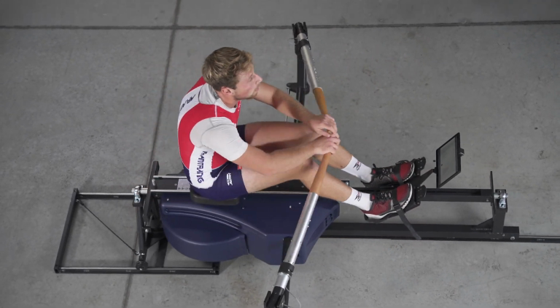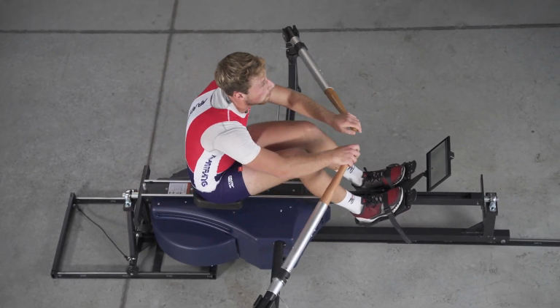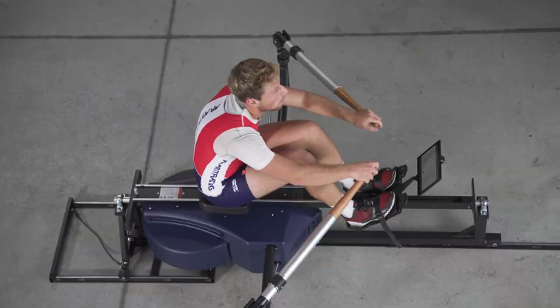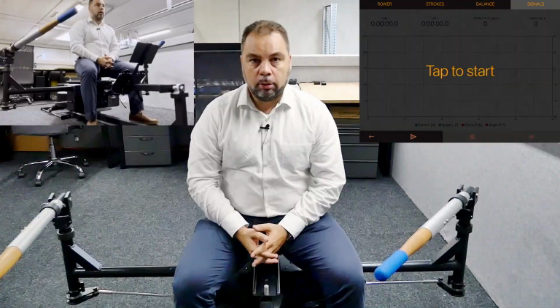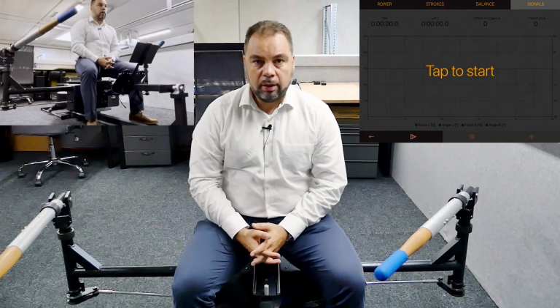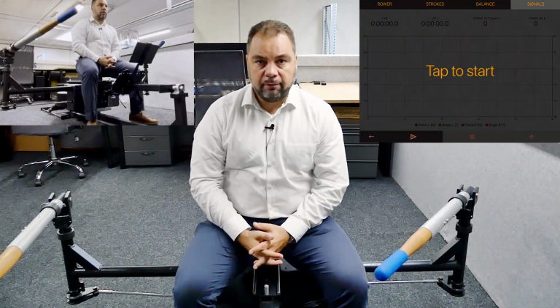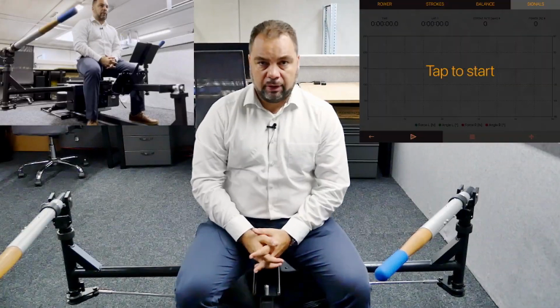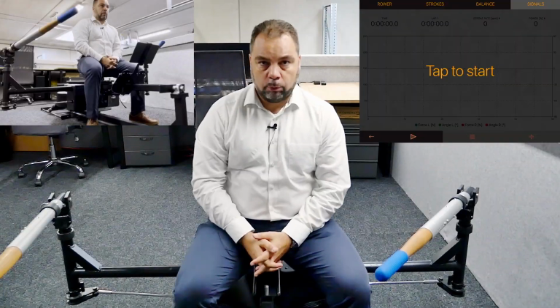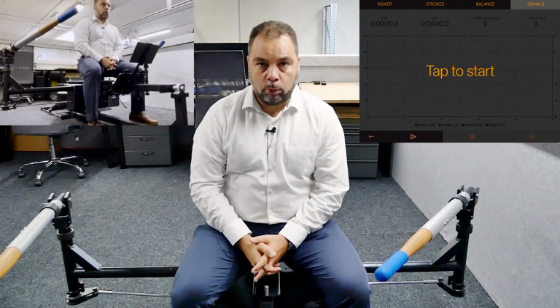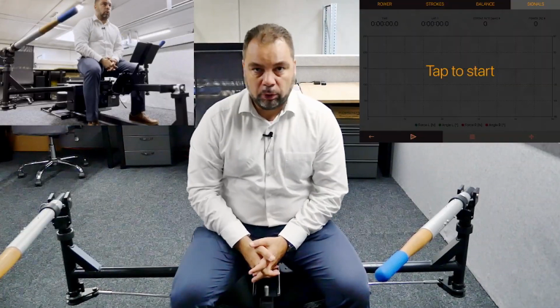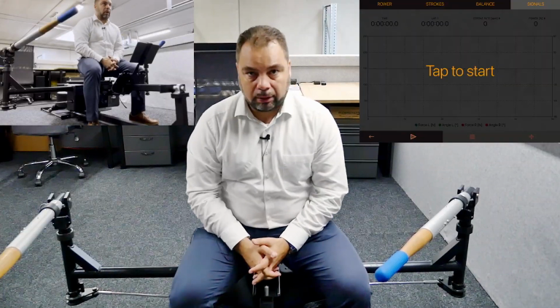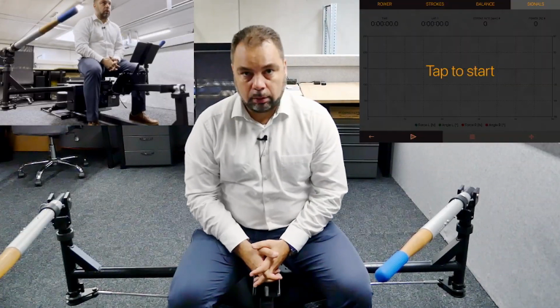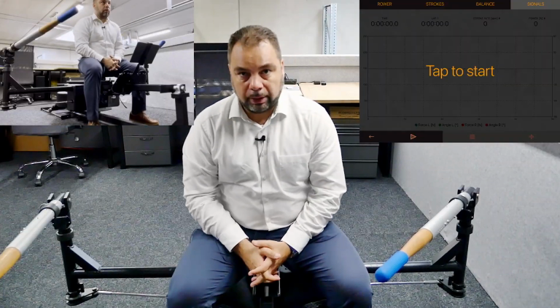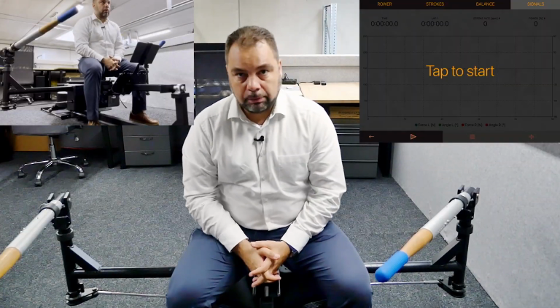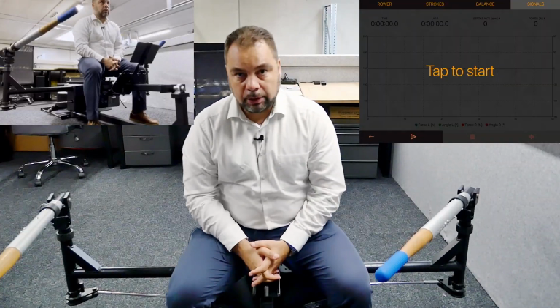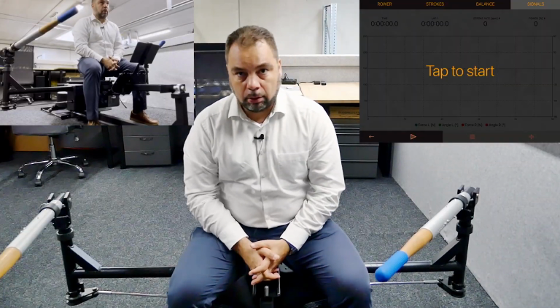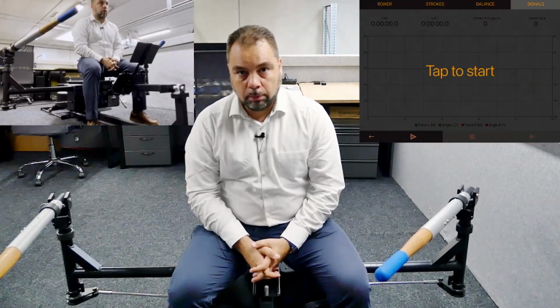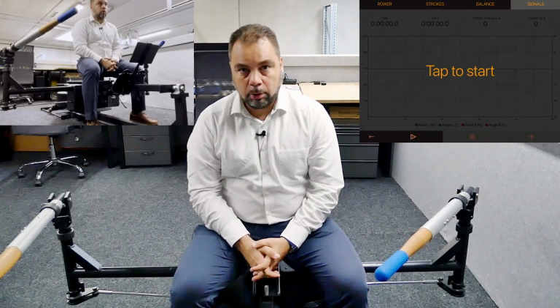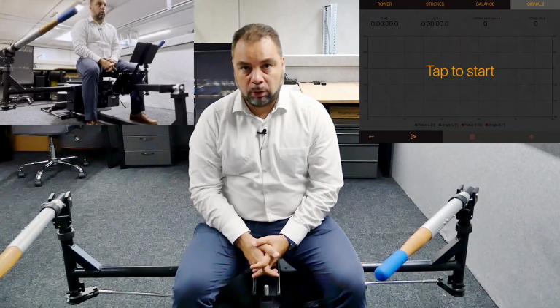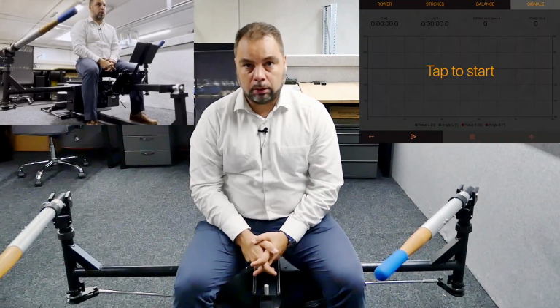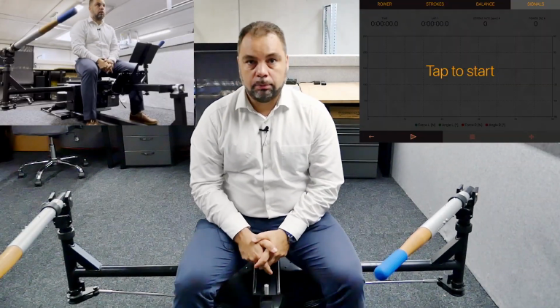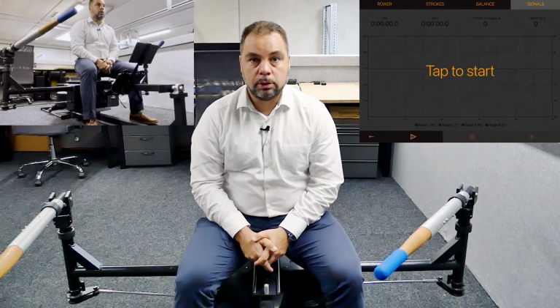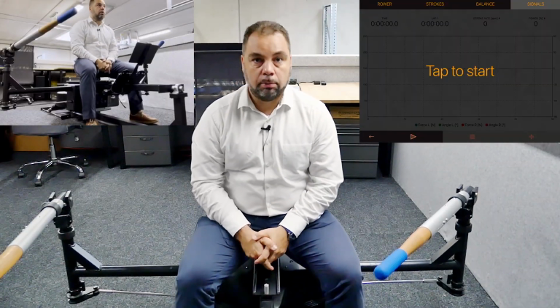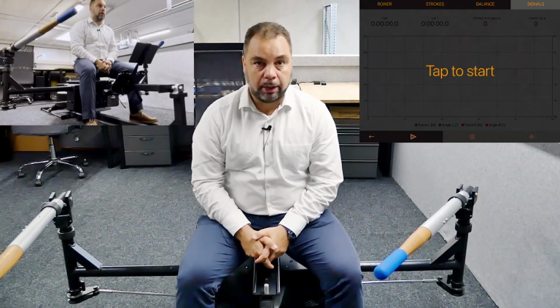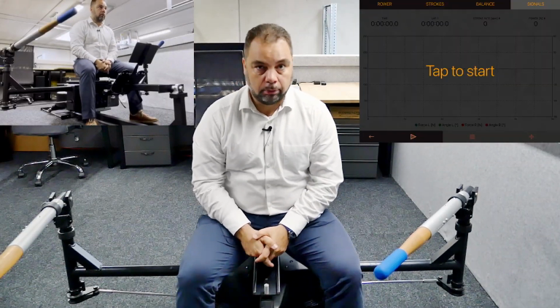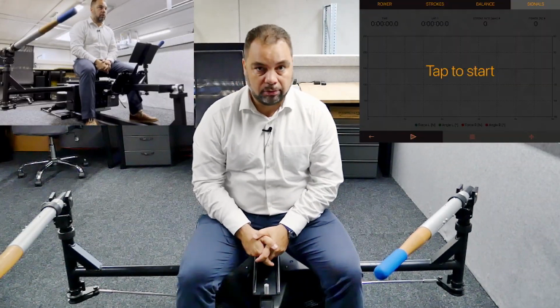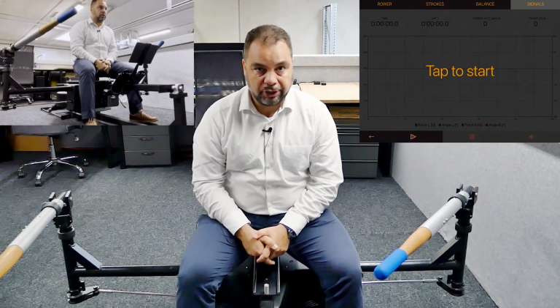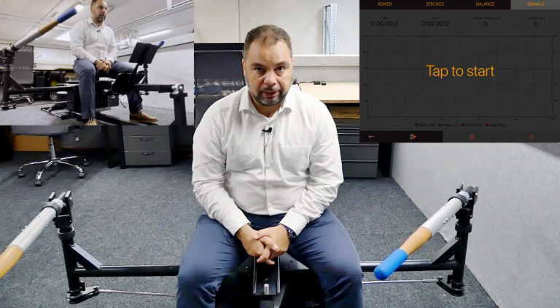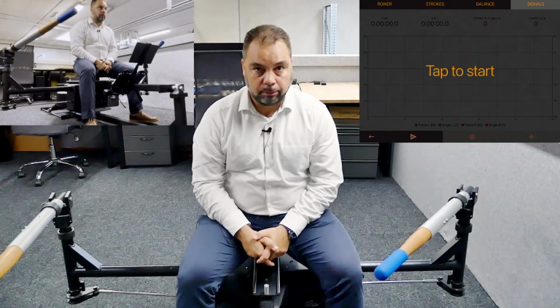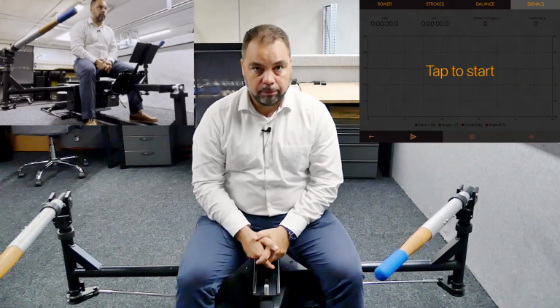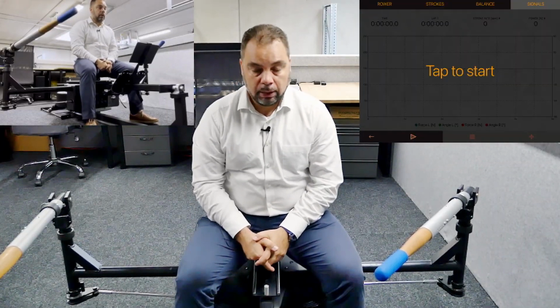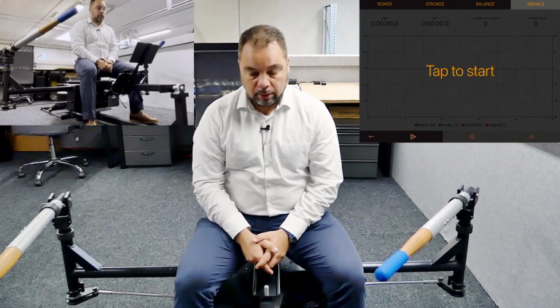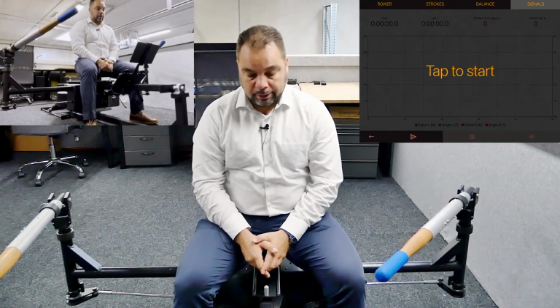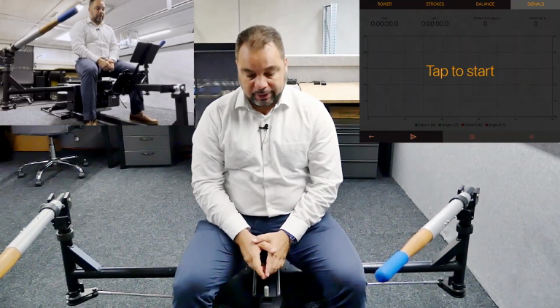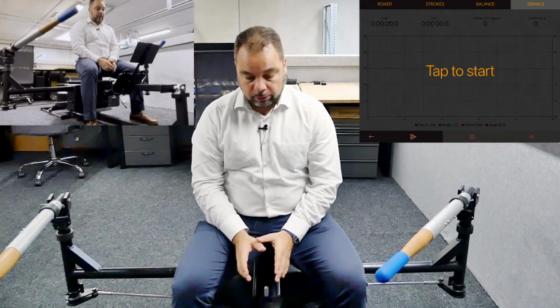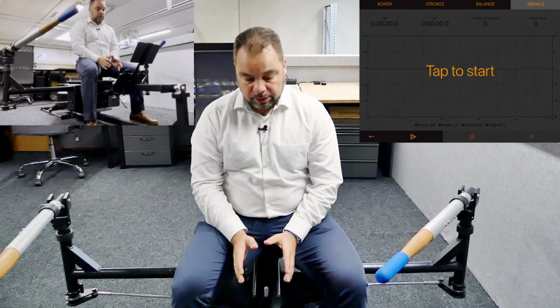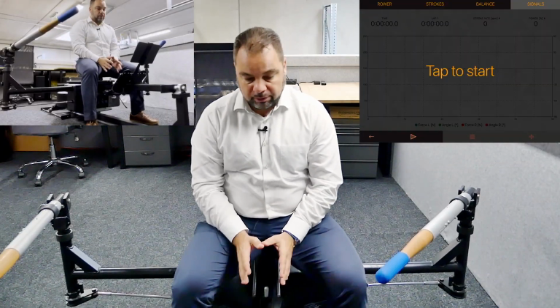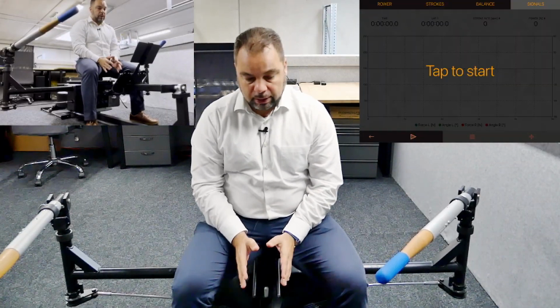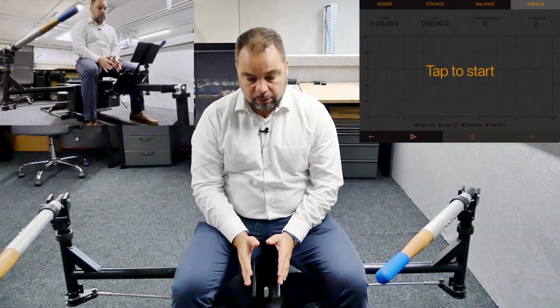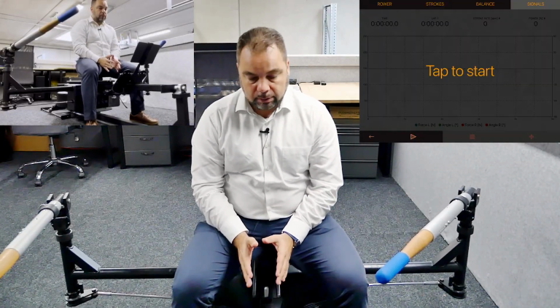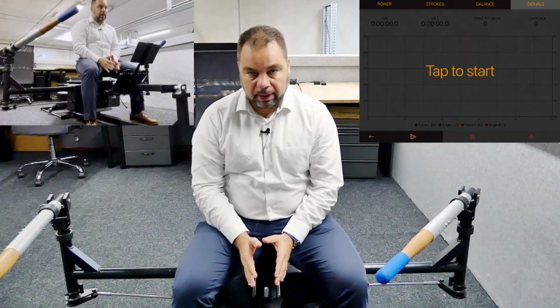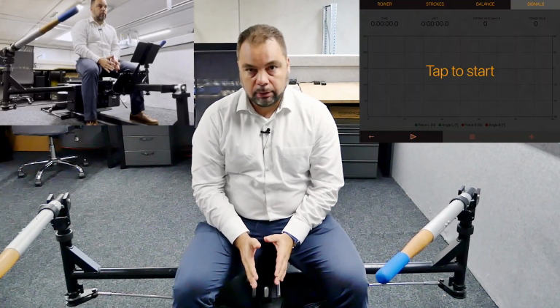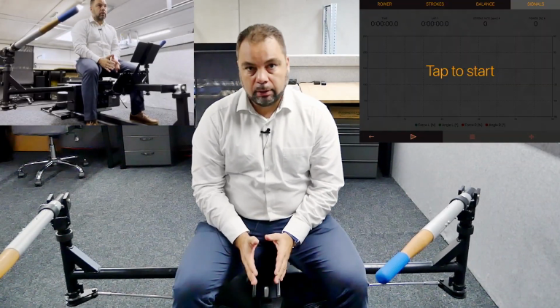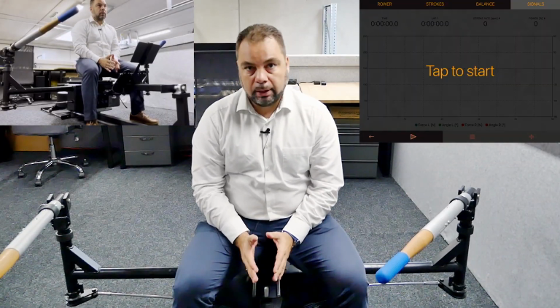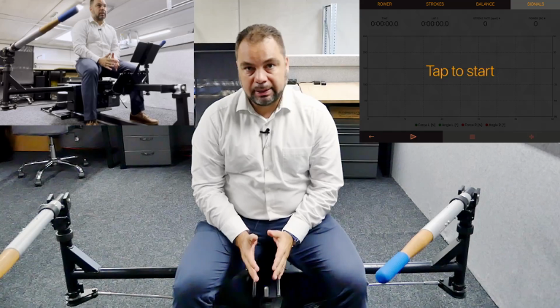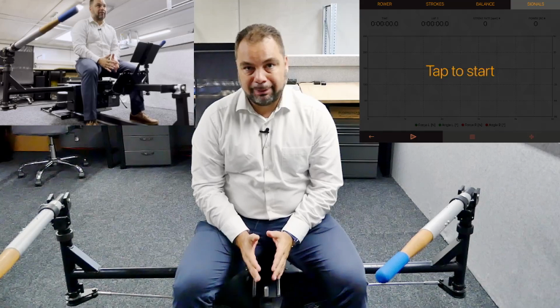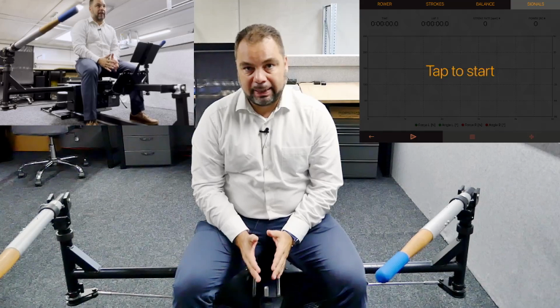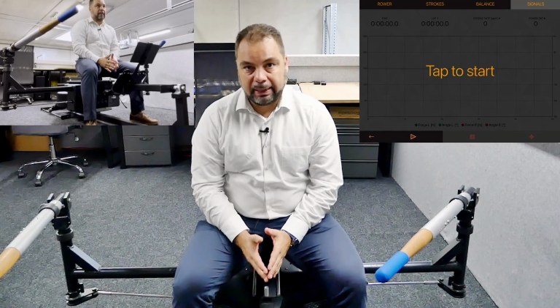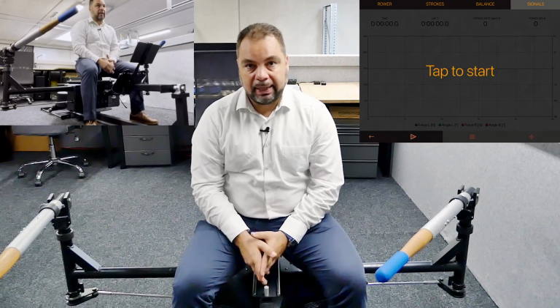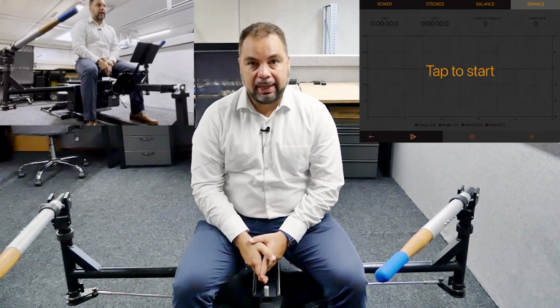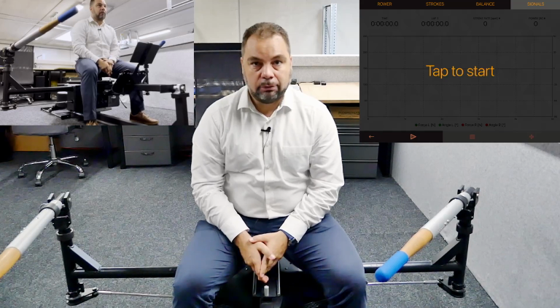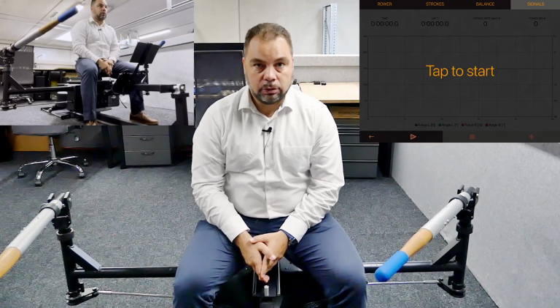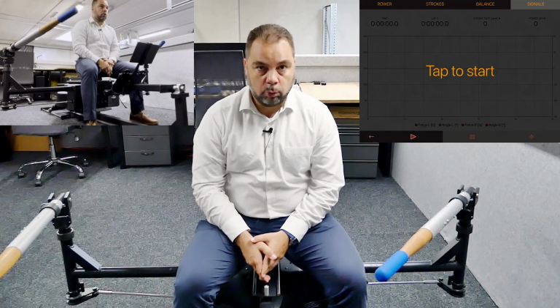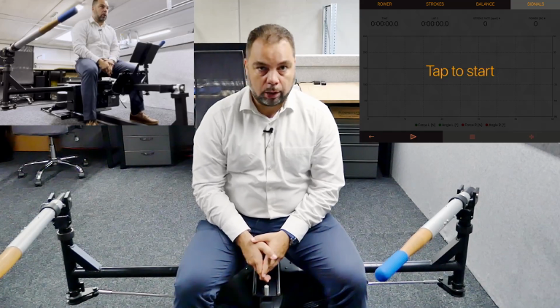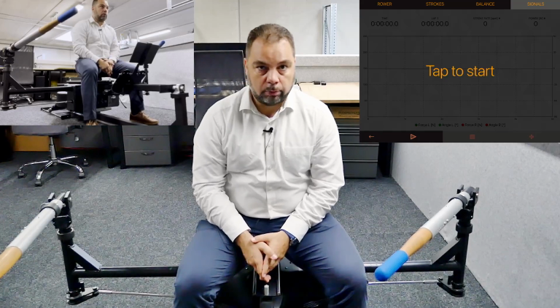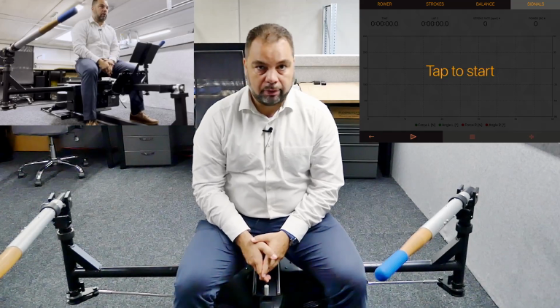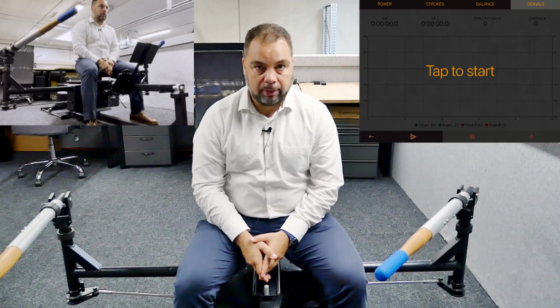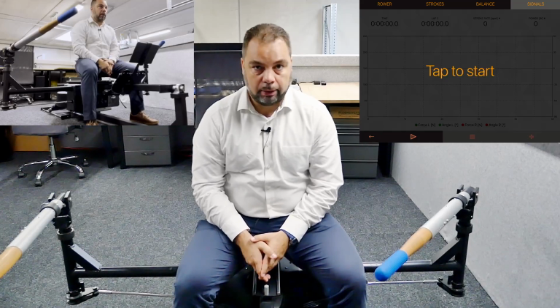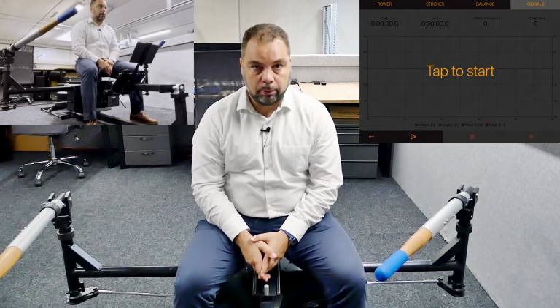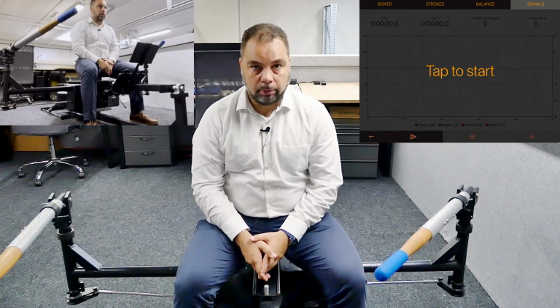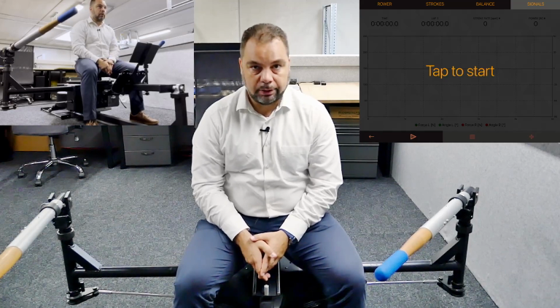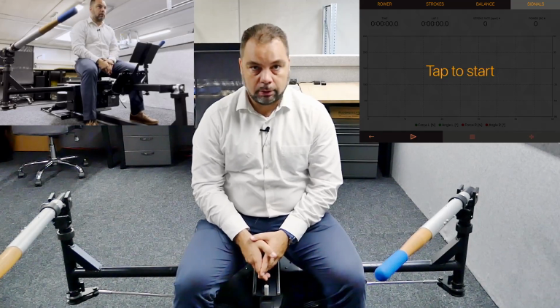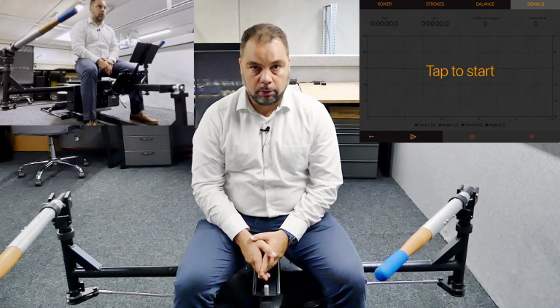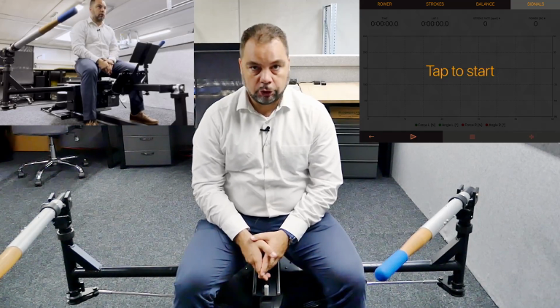Hello and a very warm welcome. My name is Aram, welcome to the BuyRower channel. This video is about explaining how to work with the BuyRower as a coach.